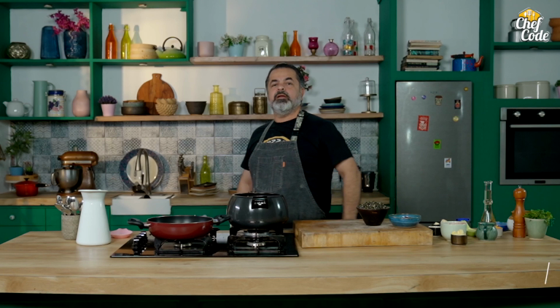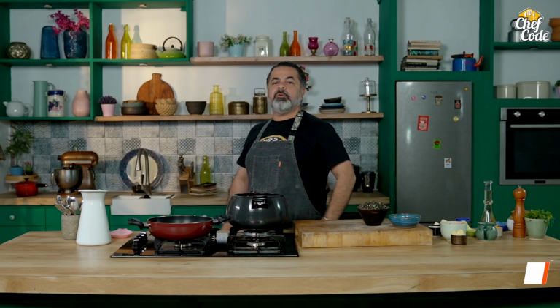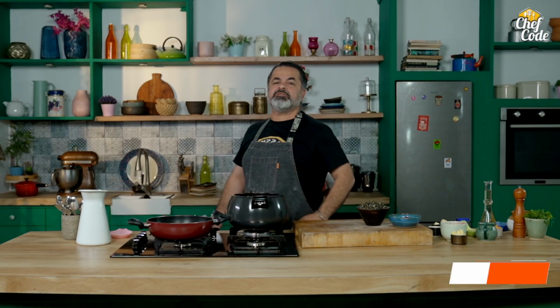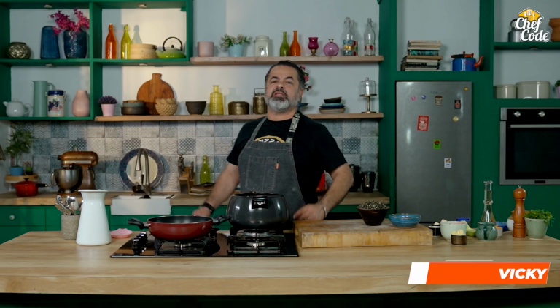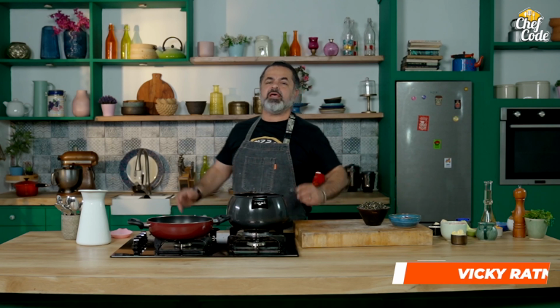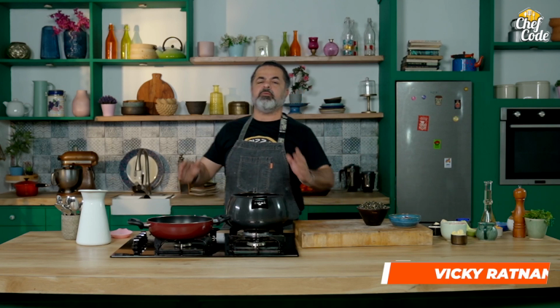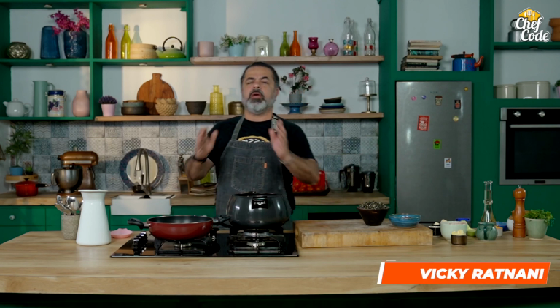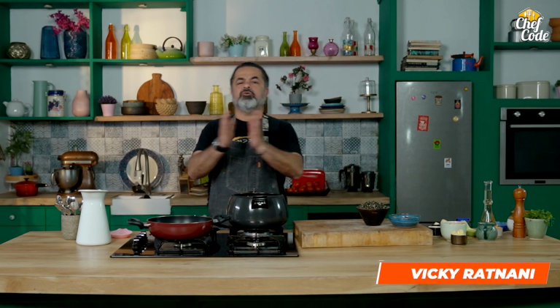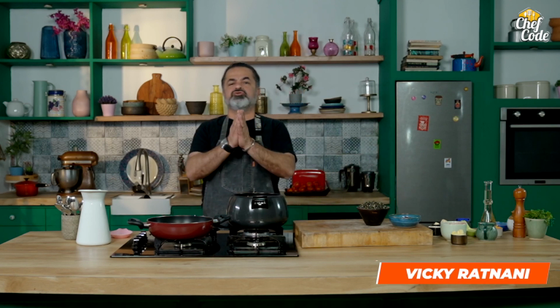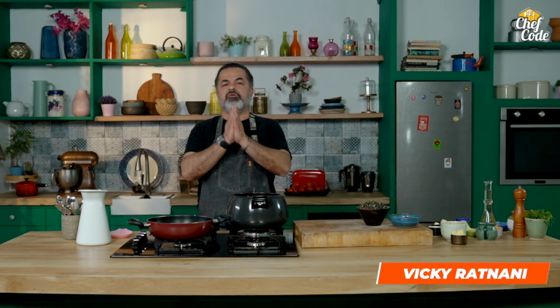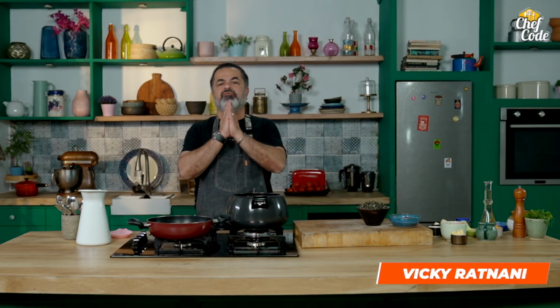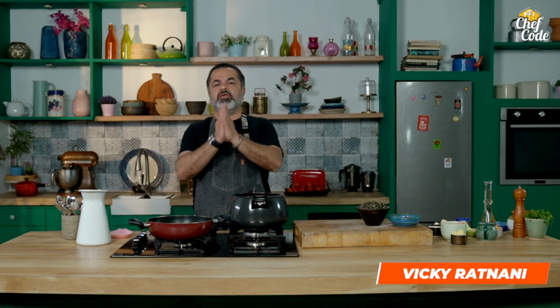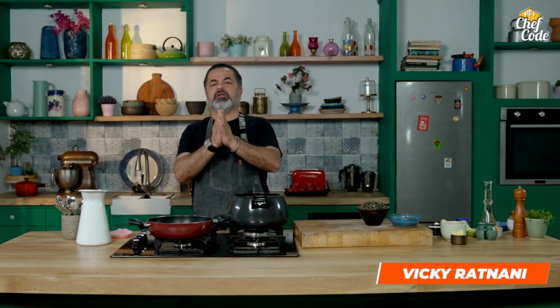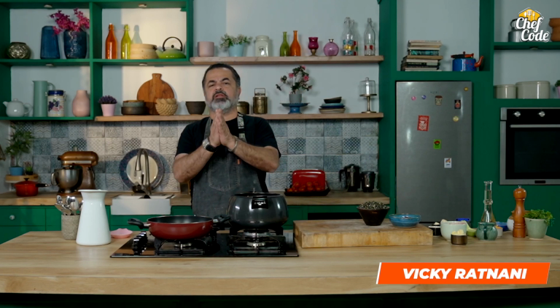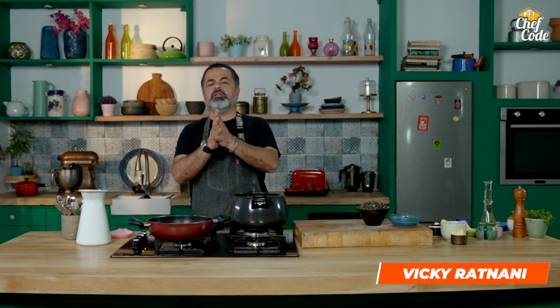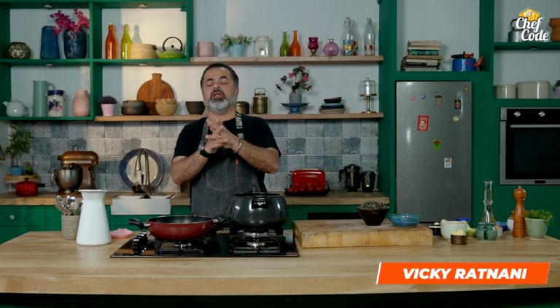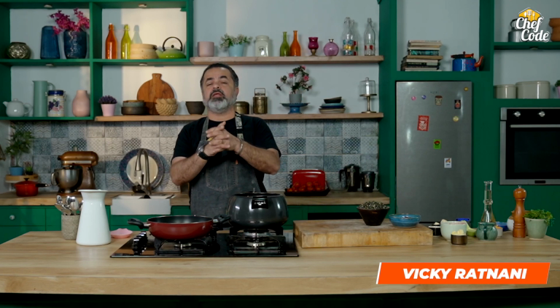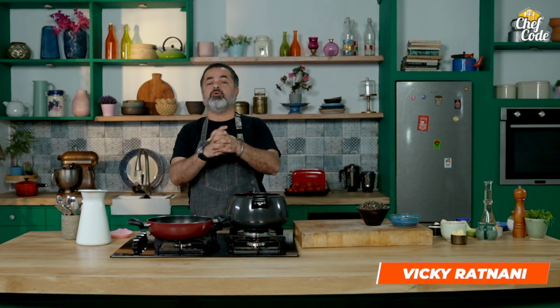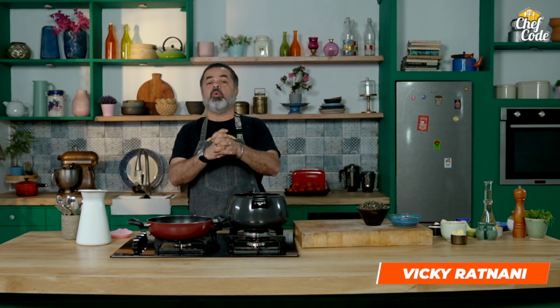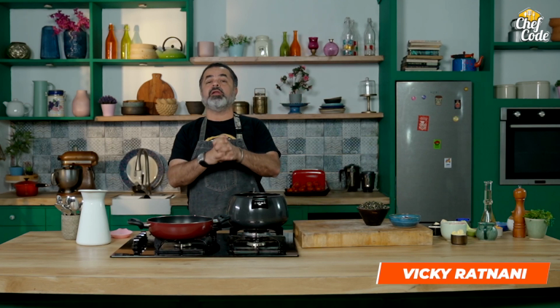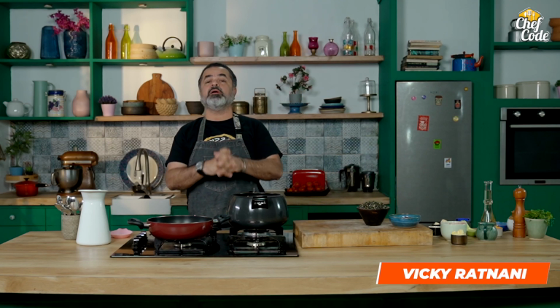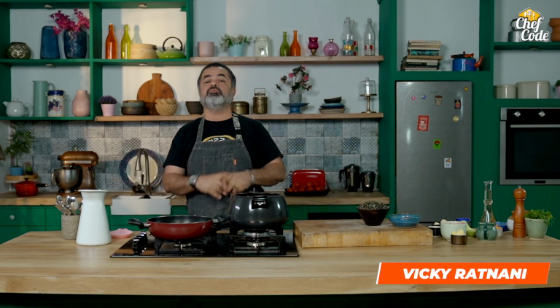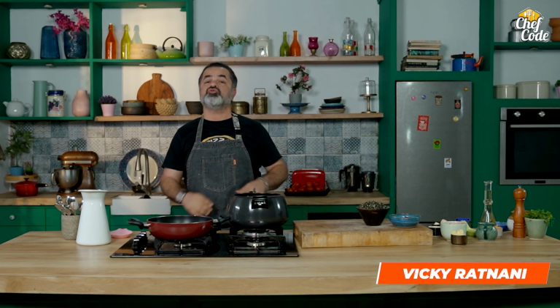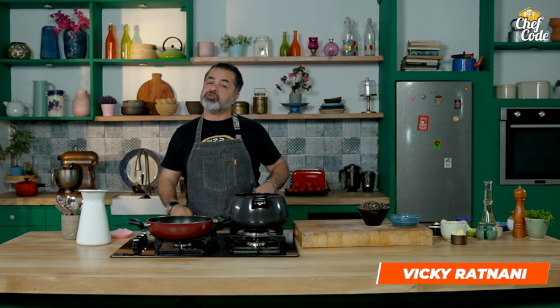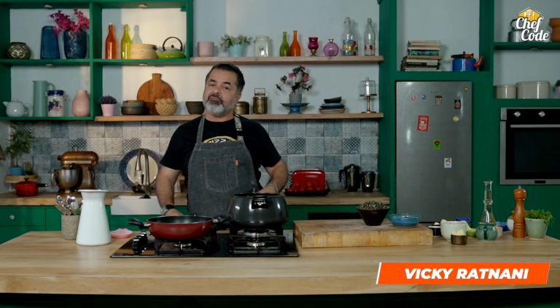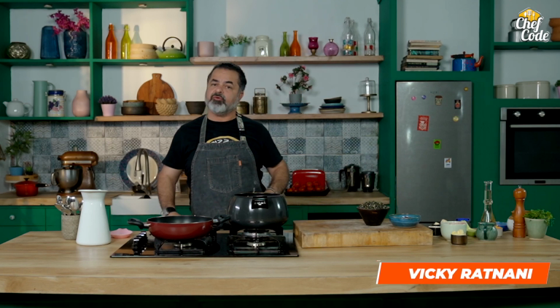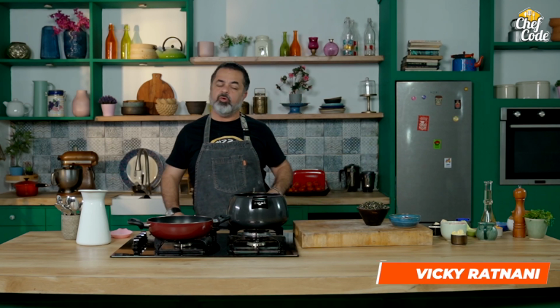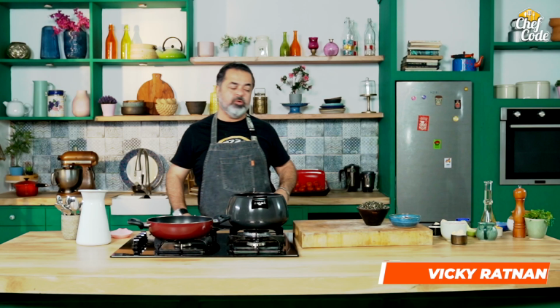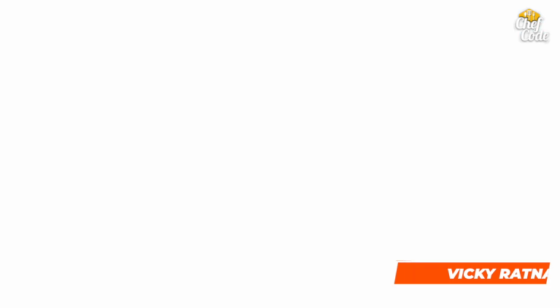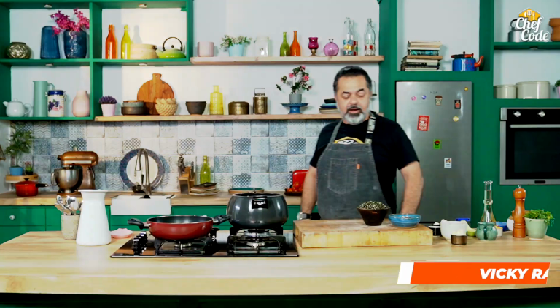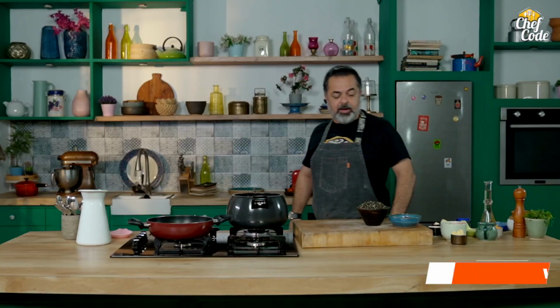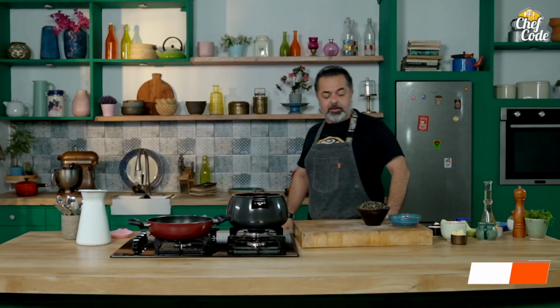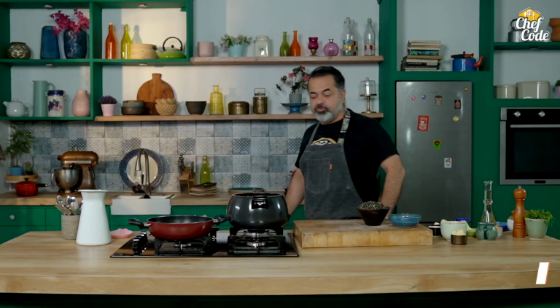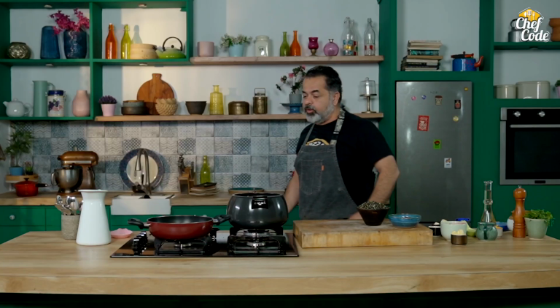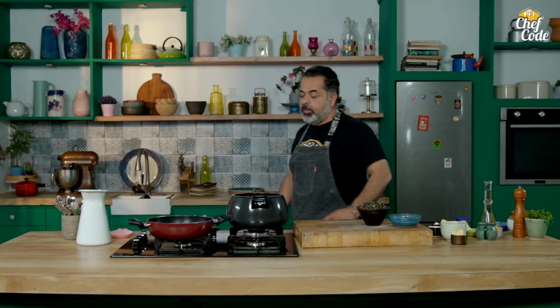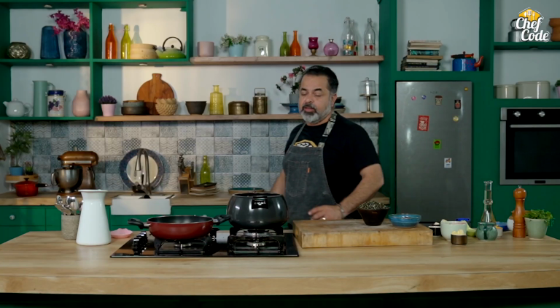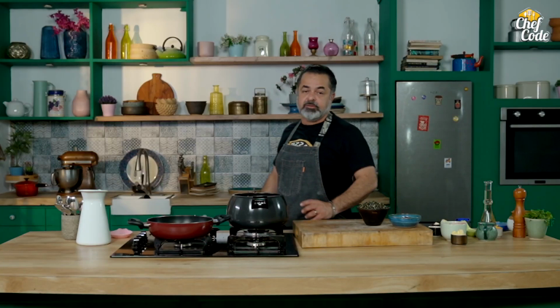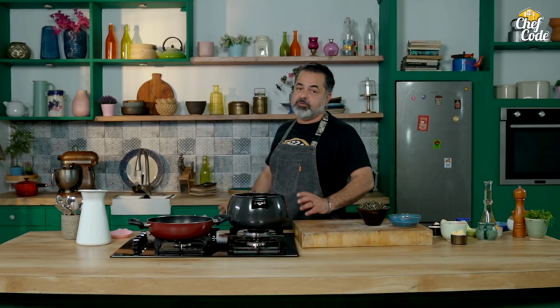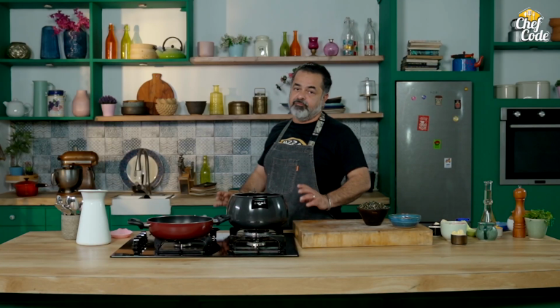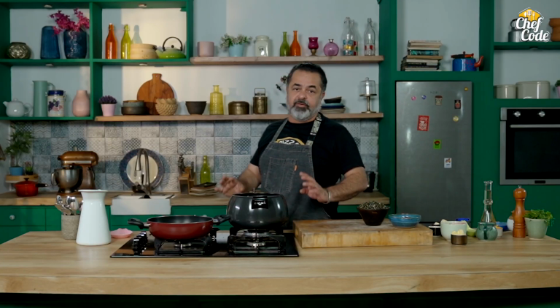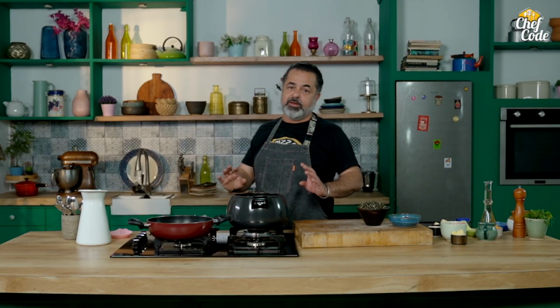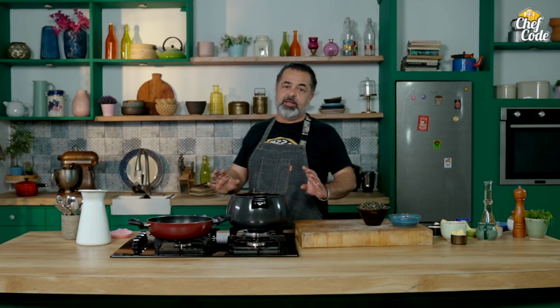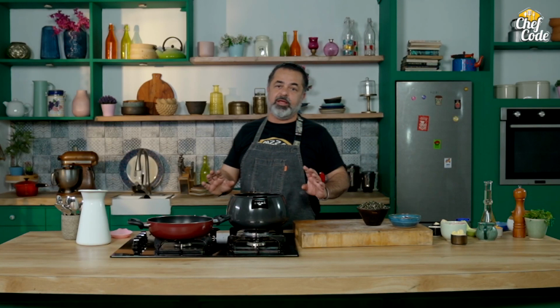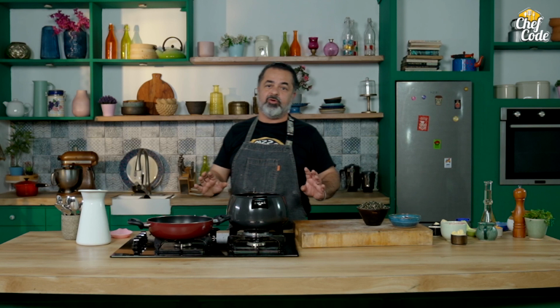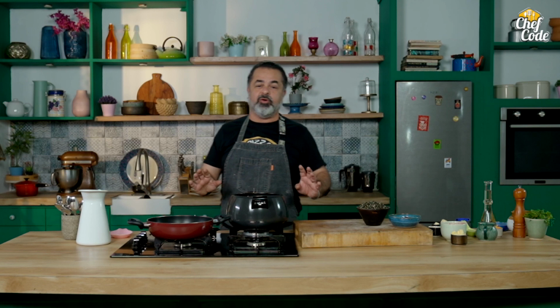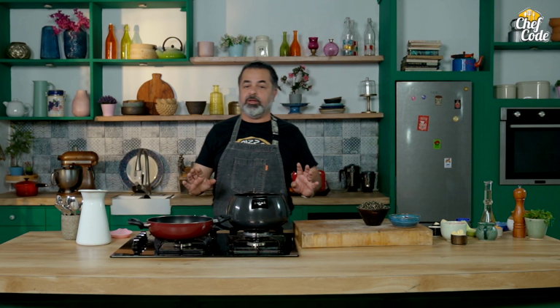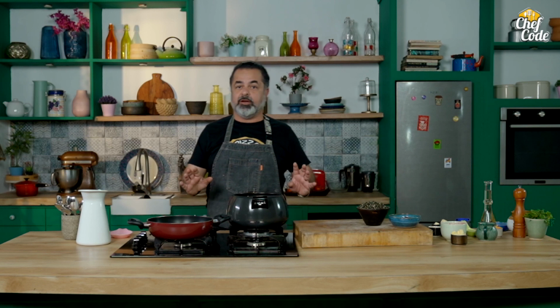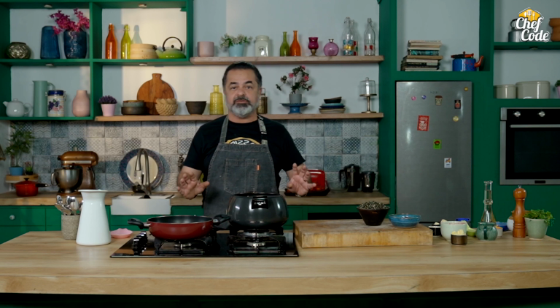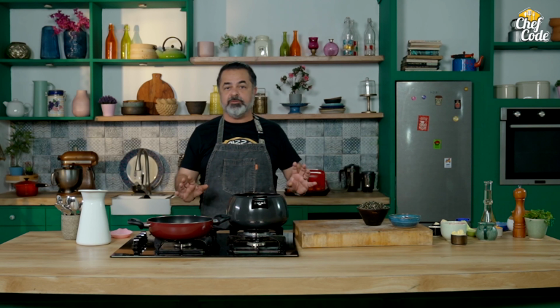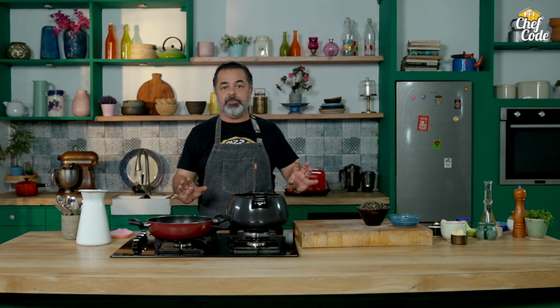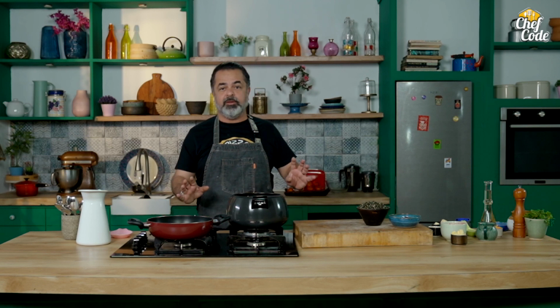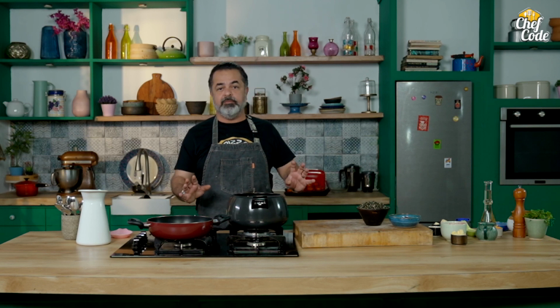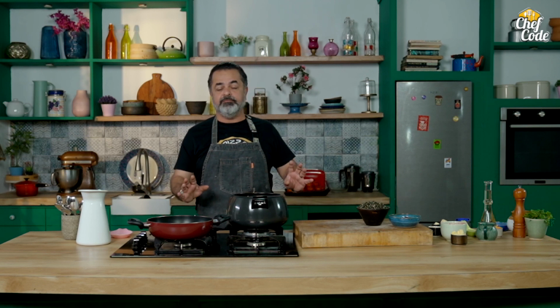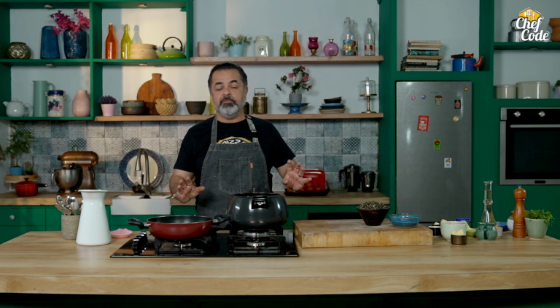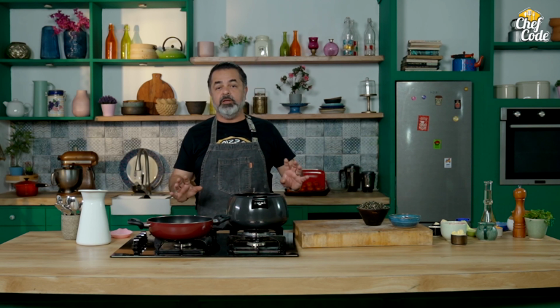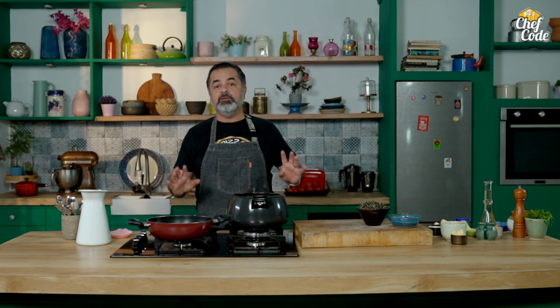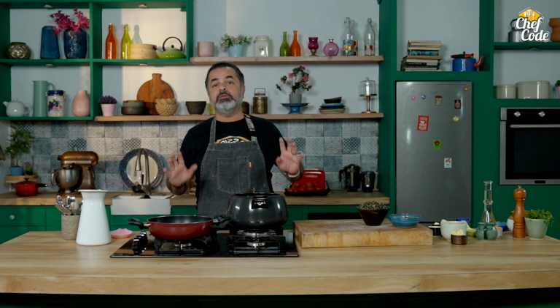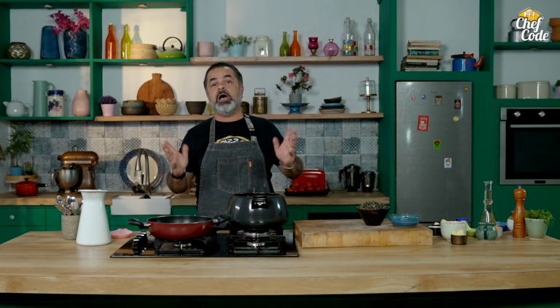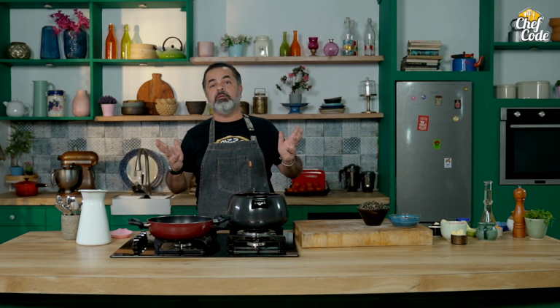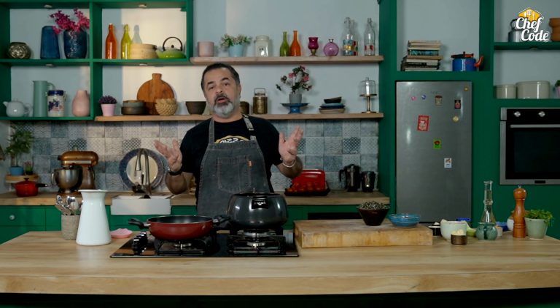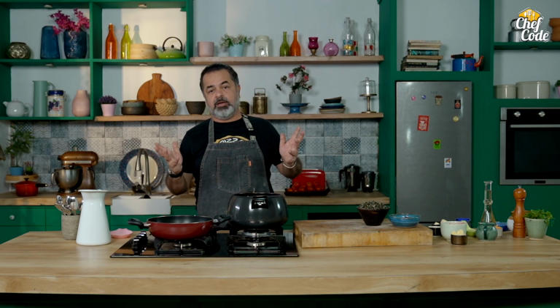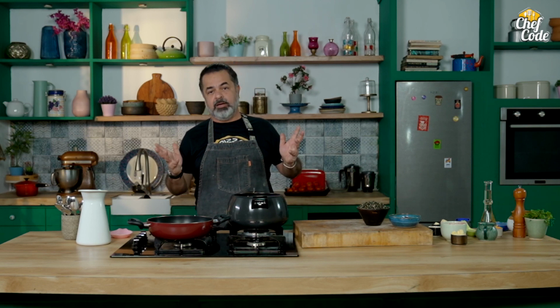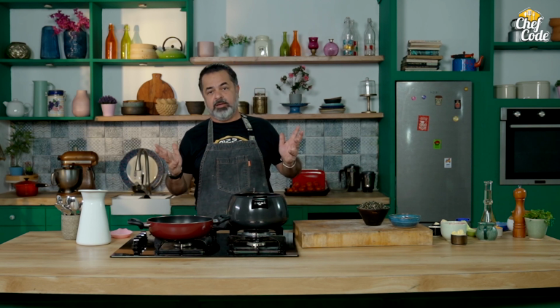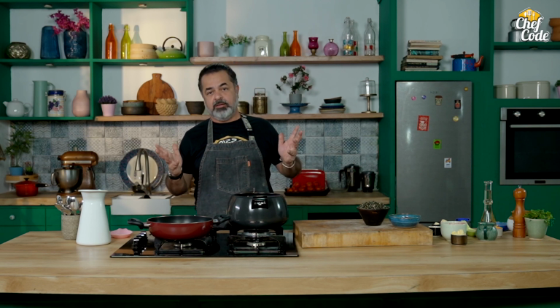Hello, I am Chef Fikir Atnani. Welcome to Chef Code. Today is a very iconic recipe — Dal Makhani.